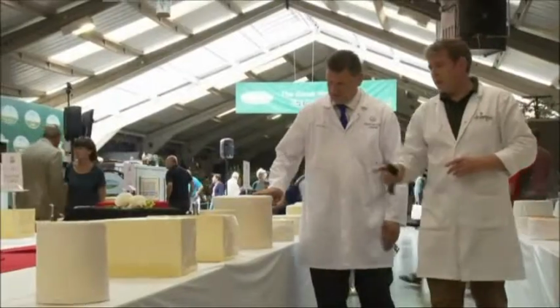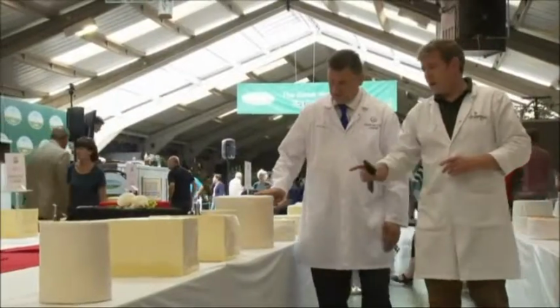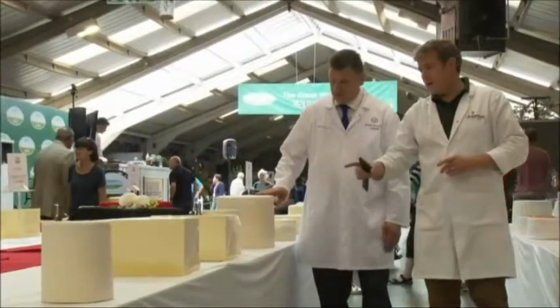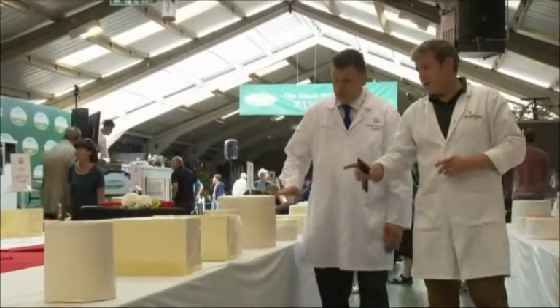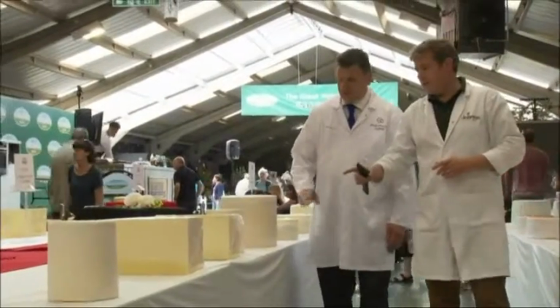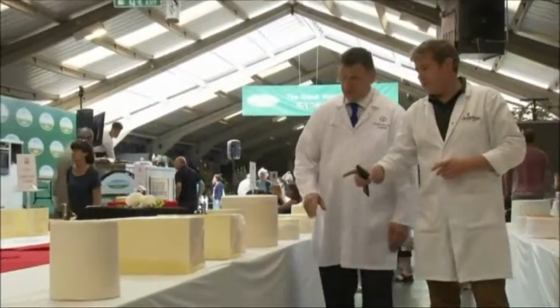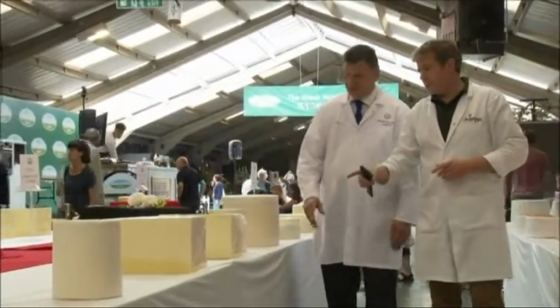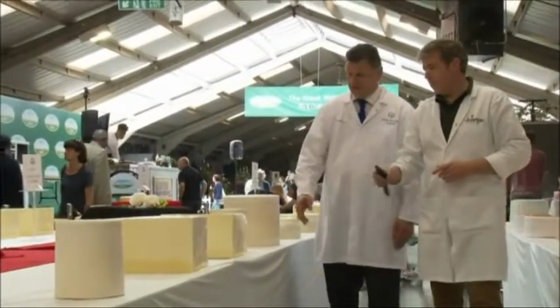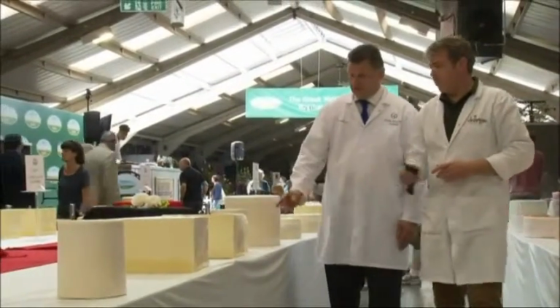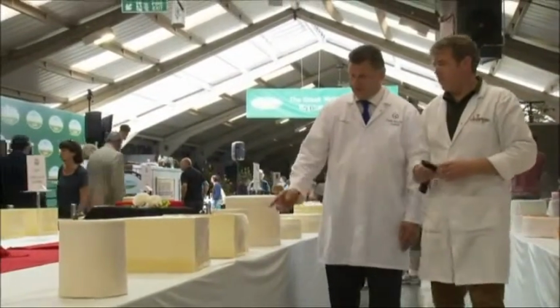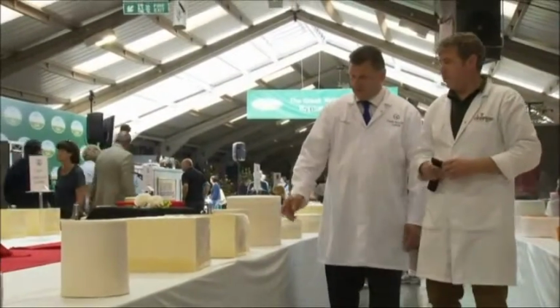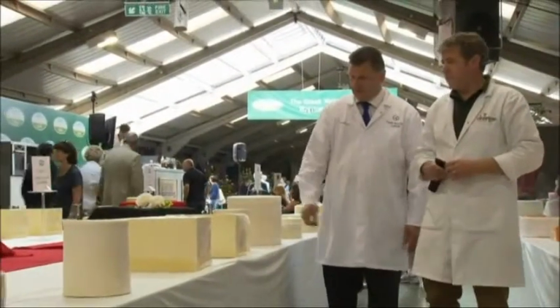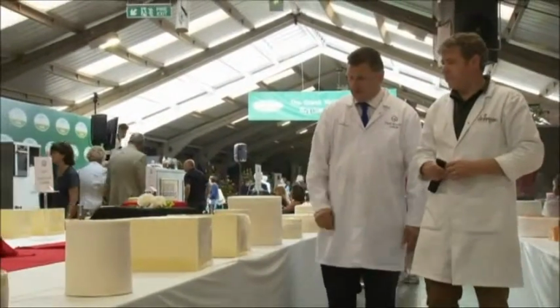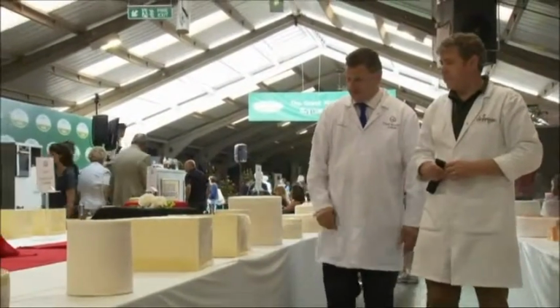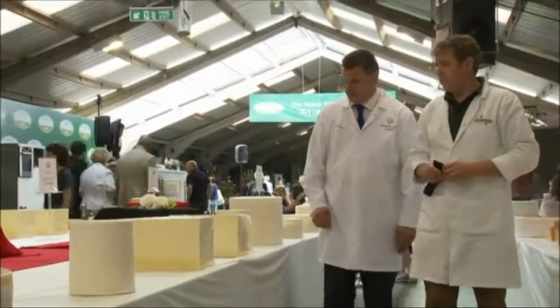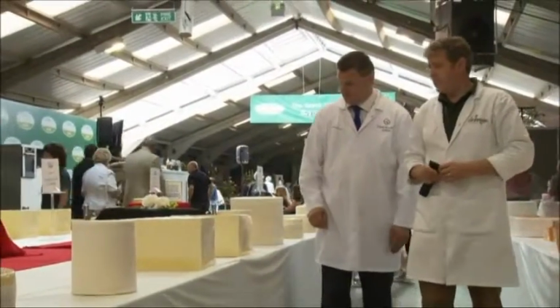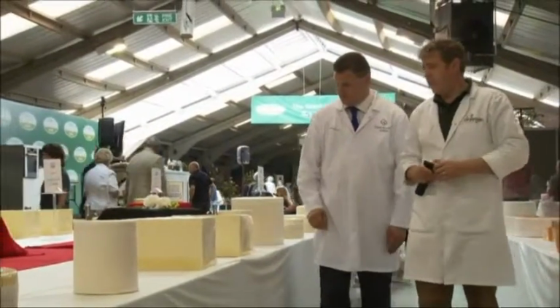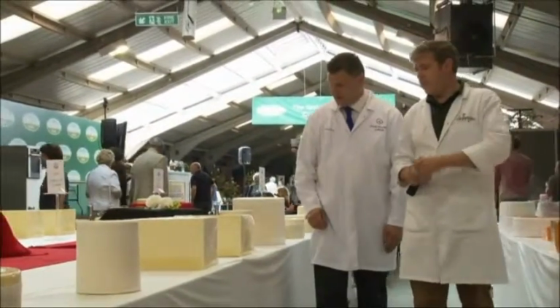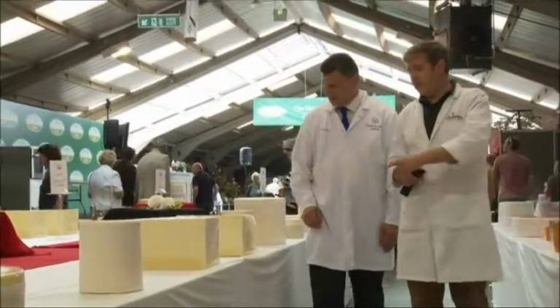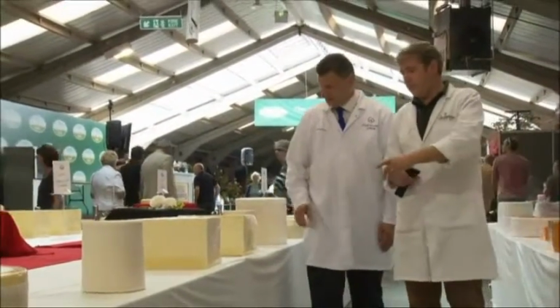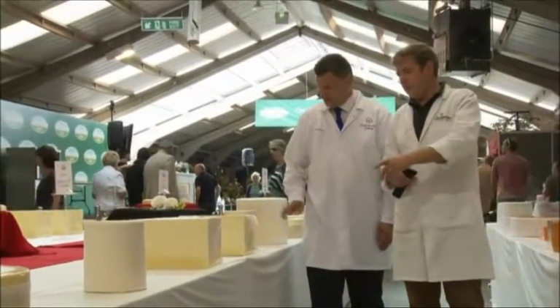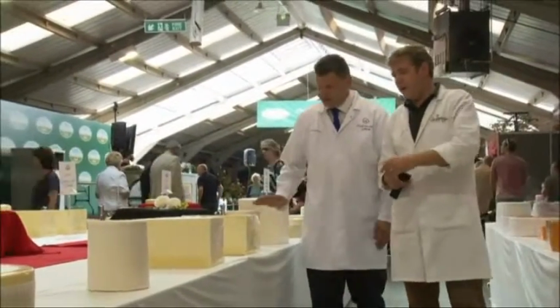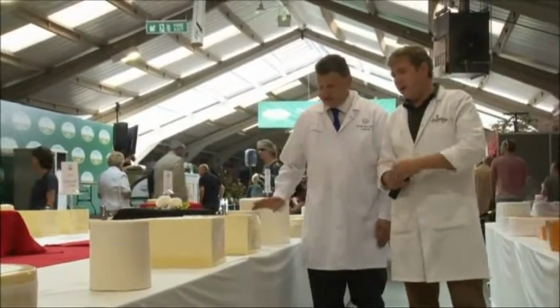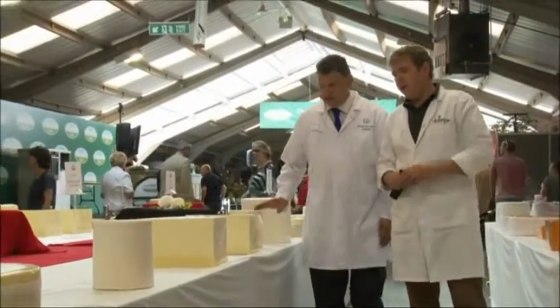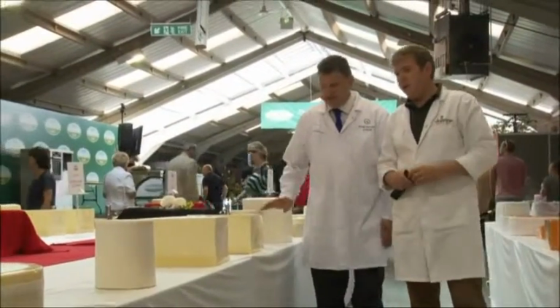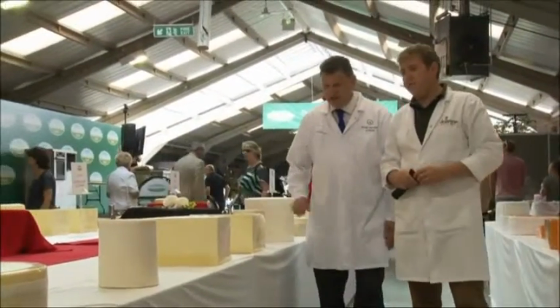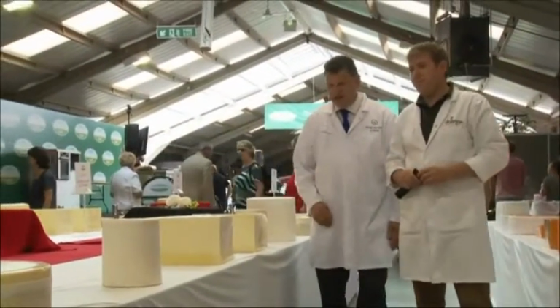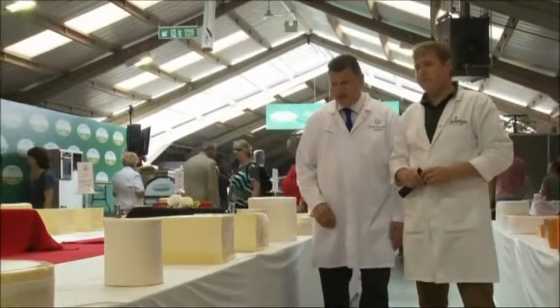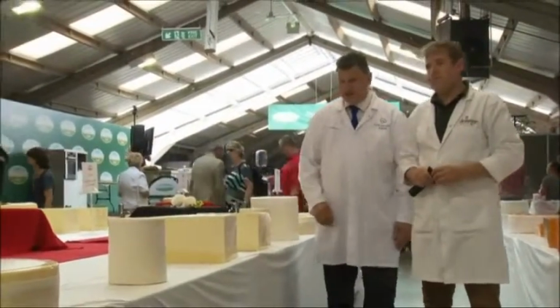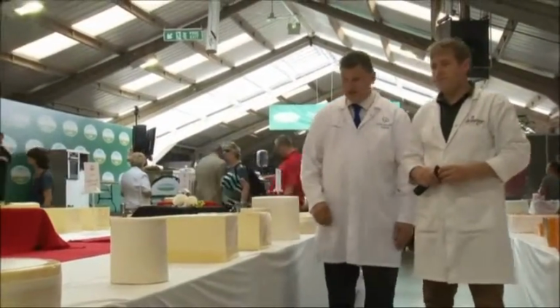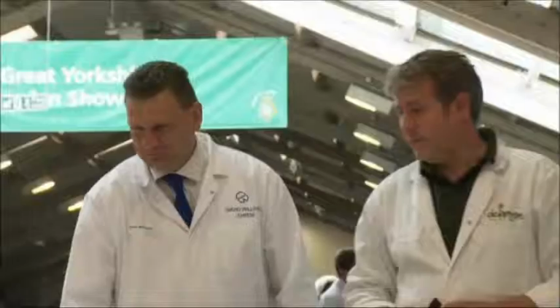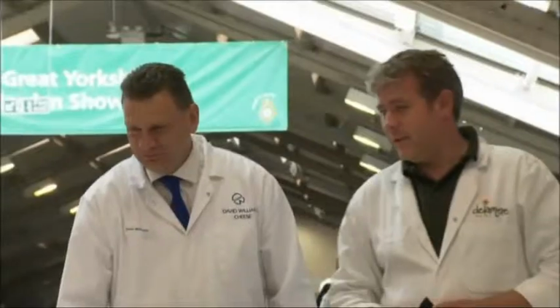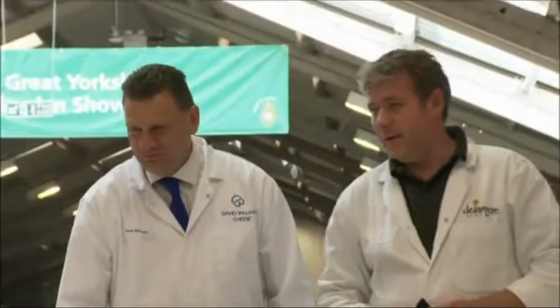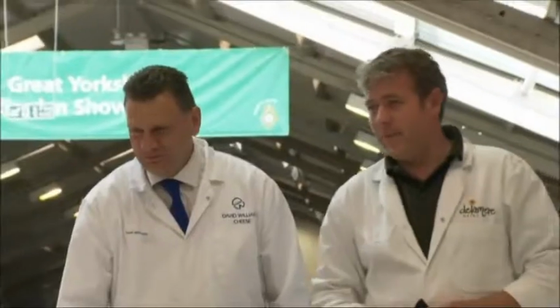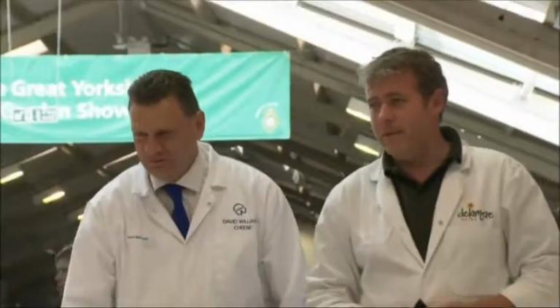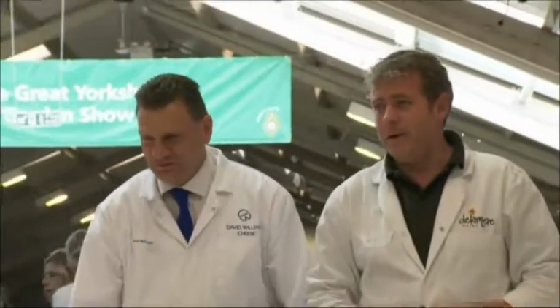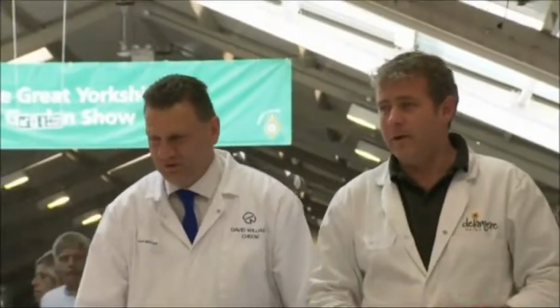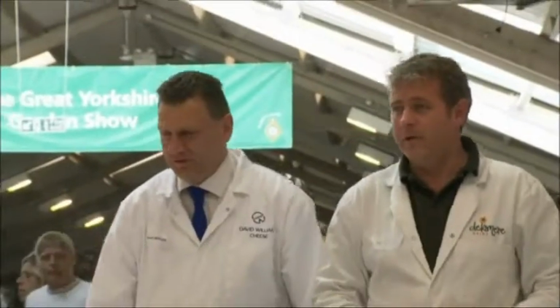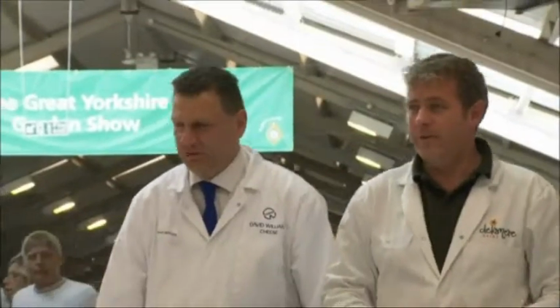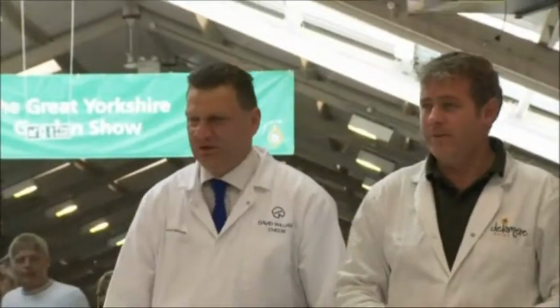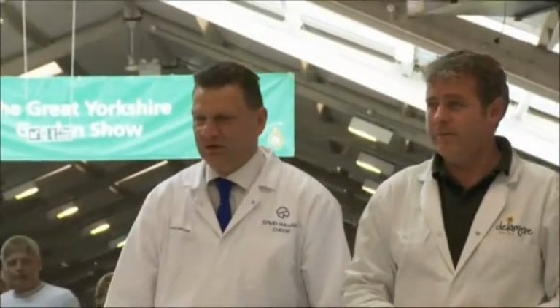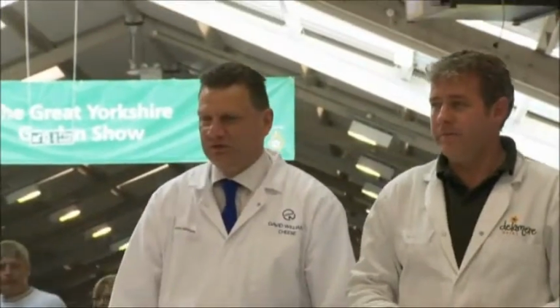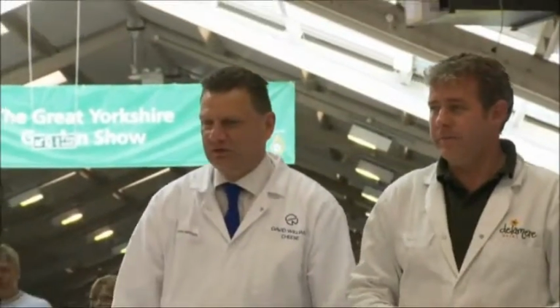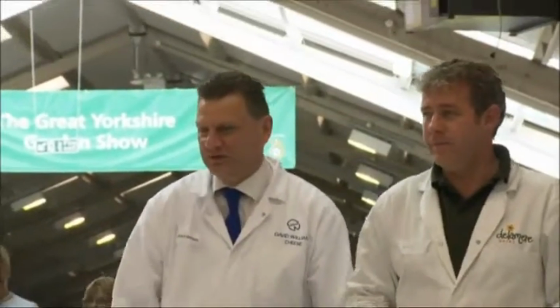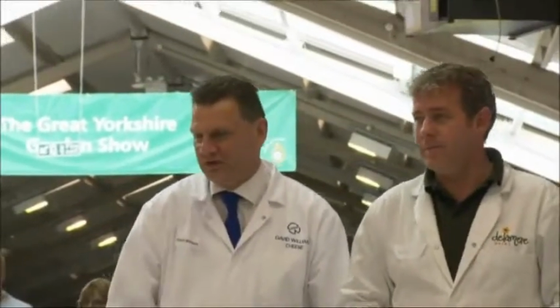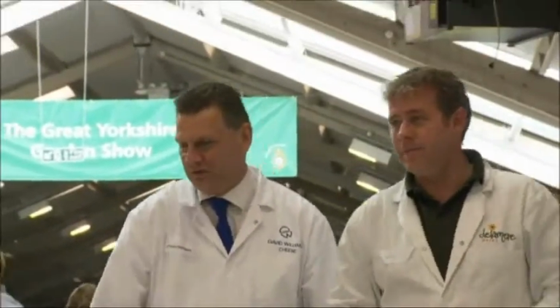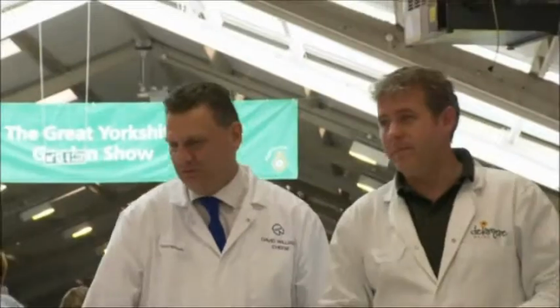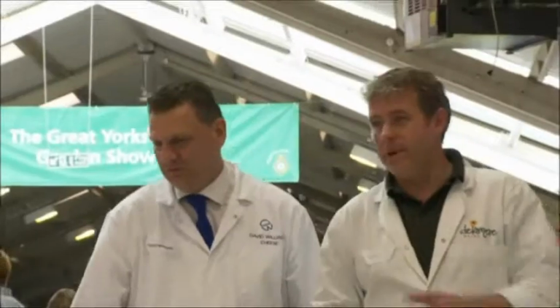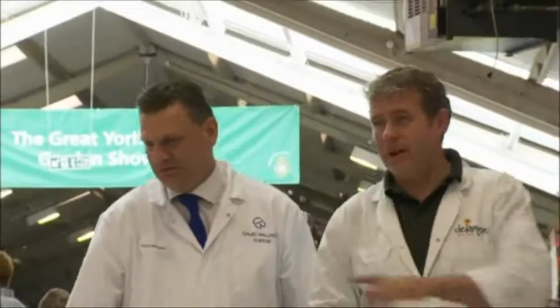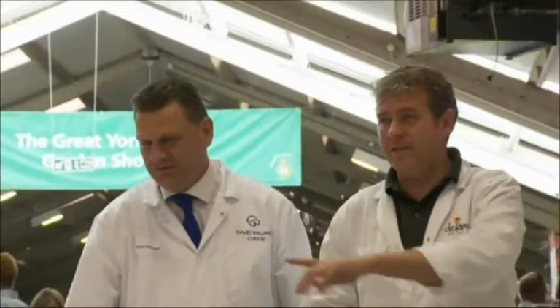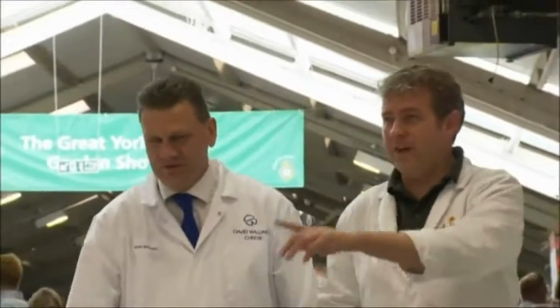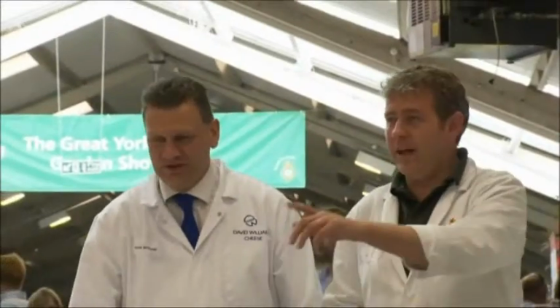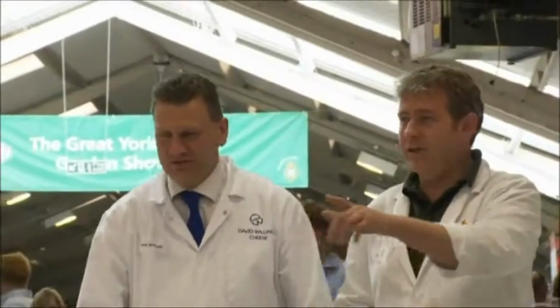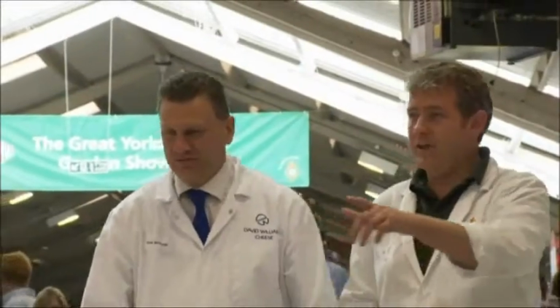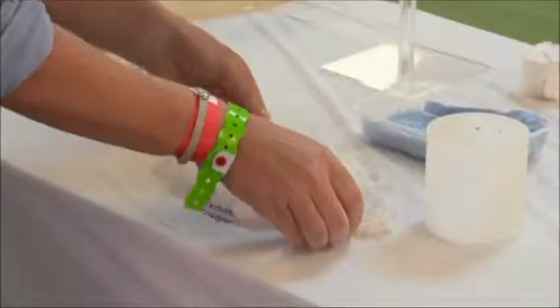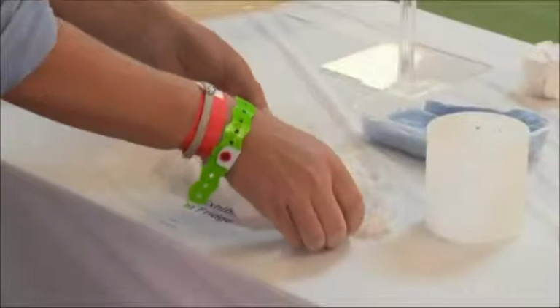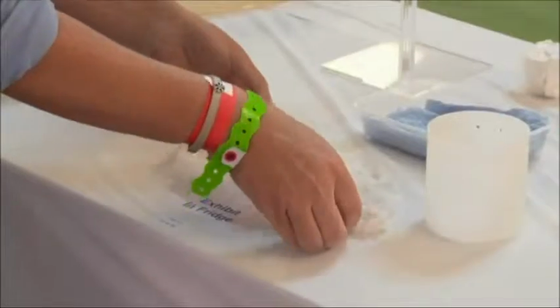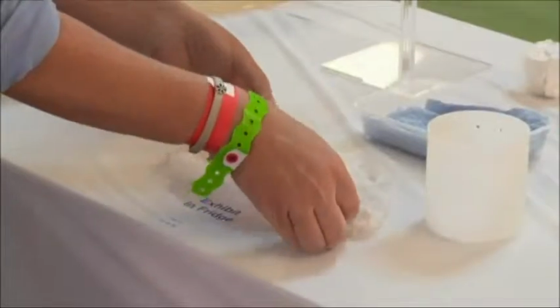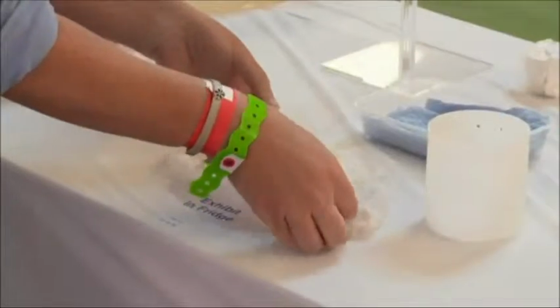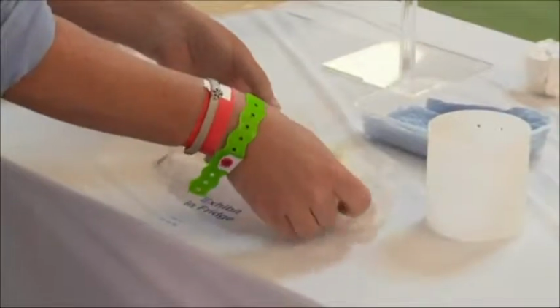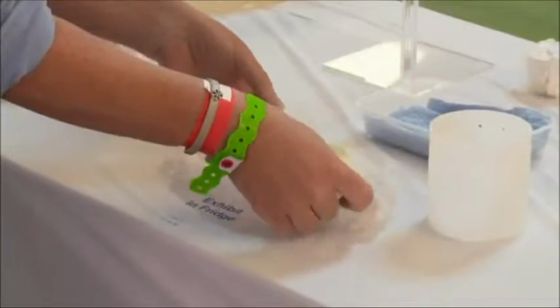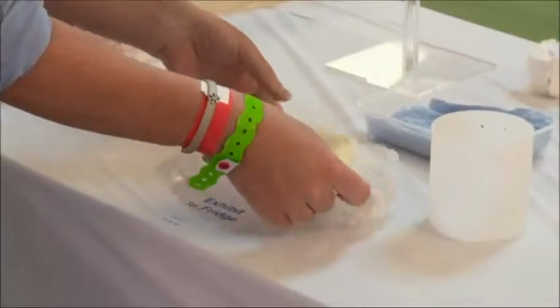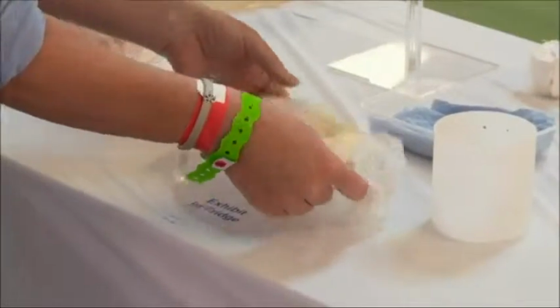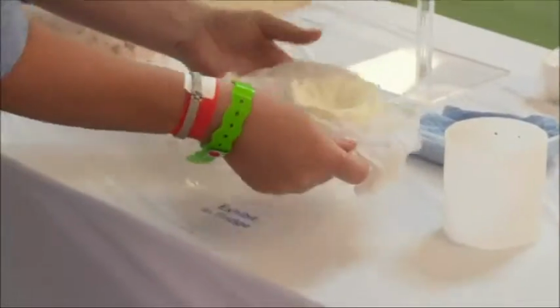Ed Salt and David Williams have decades of experience judging goat's cheese. Let's see if they will savour my flavour.